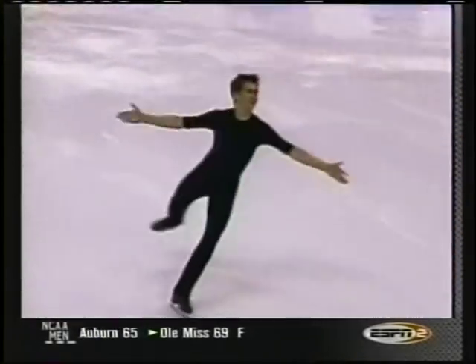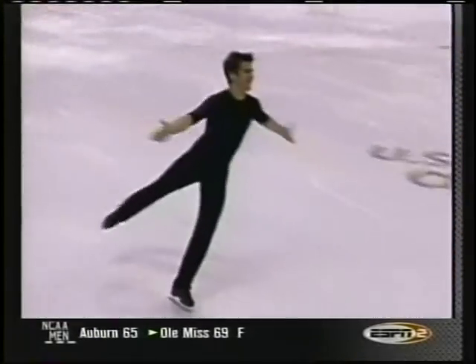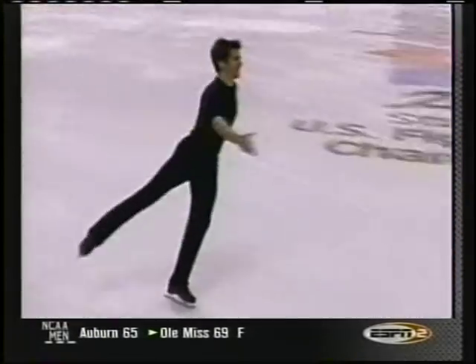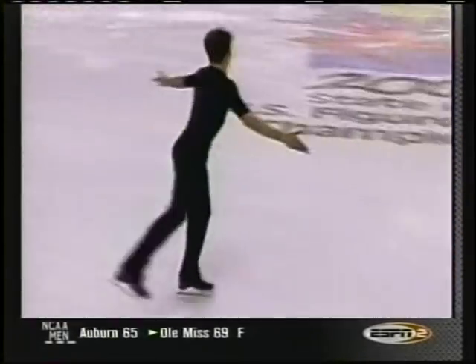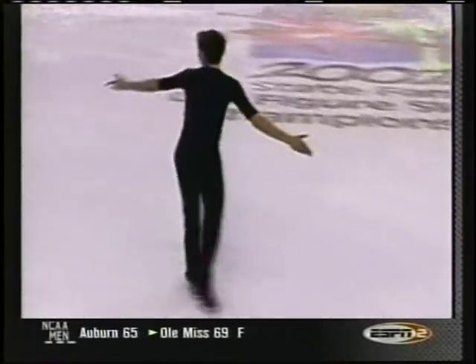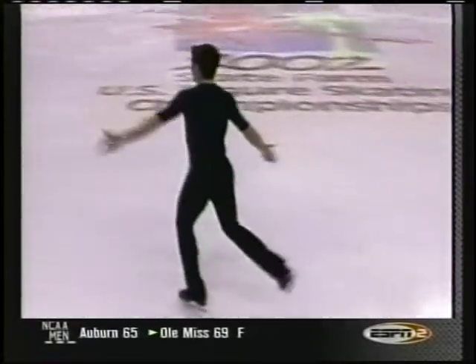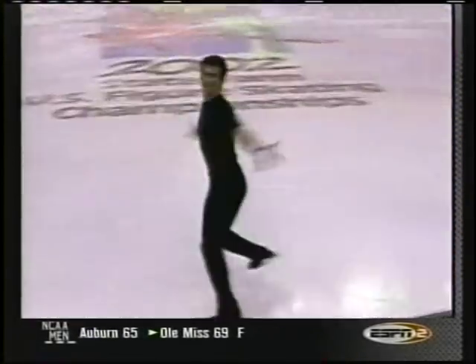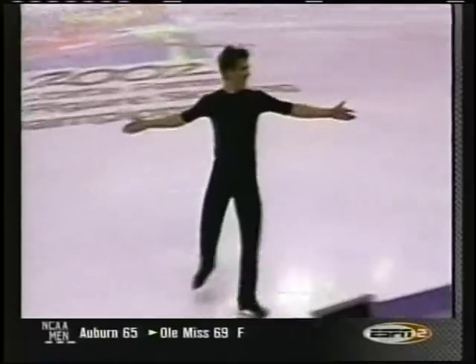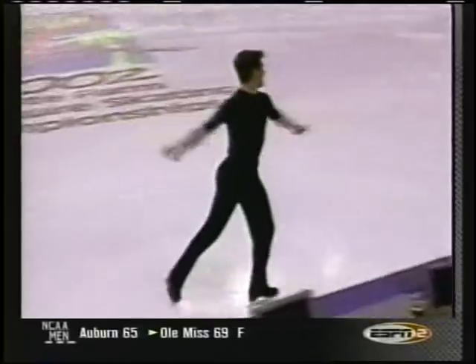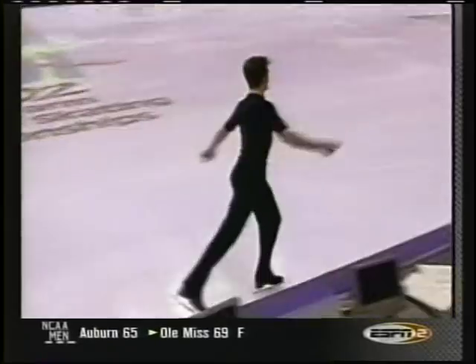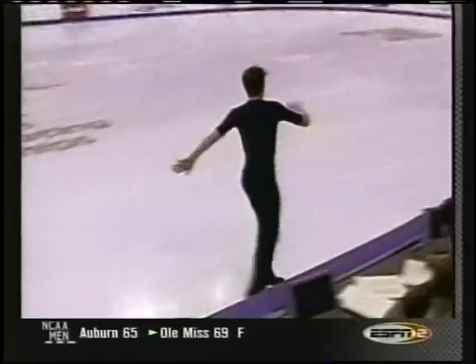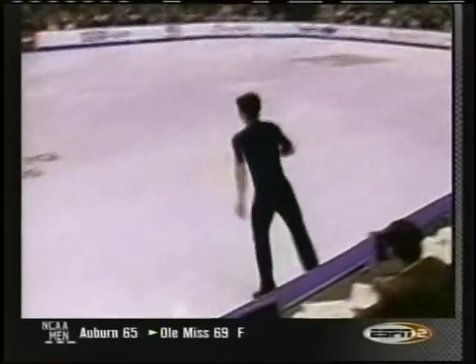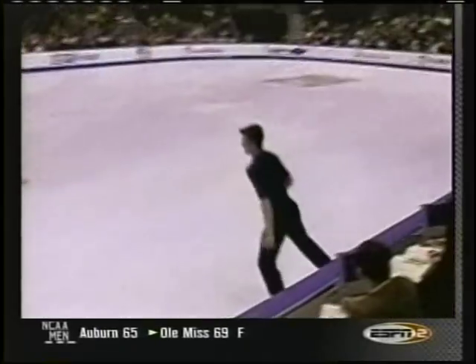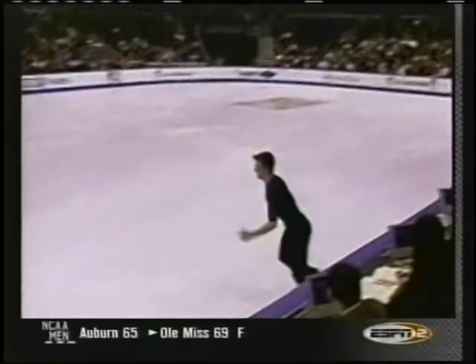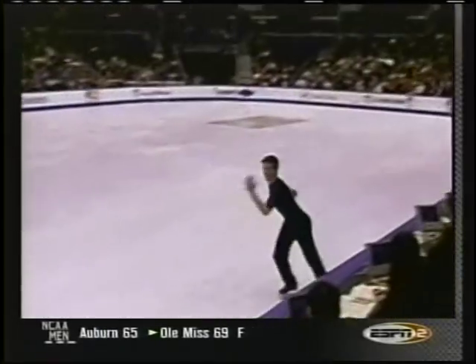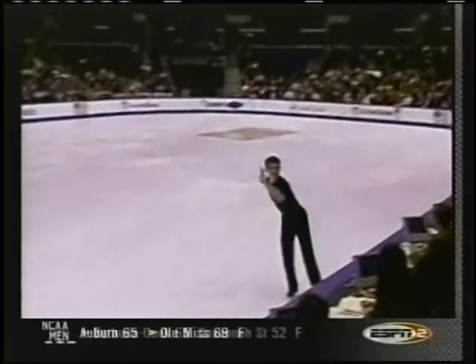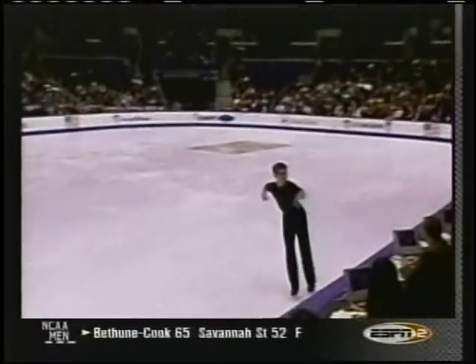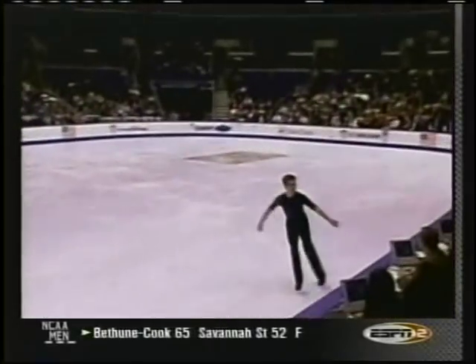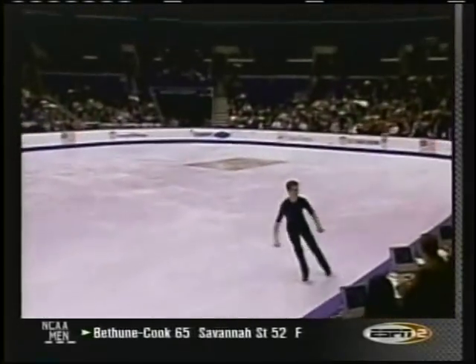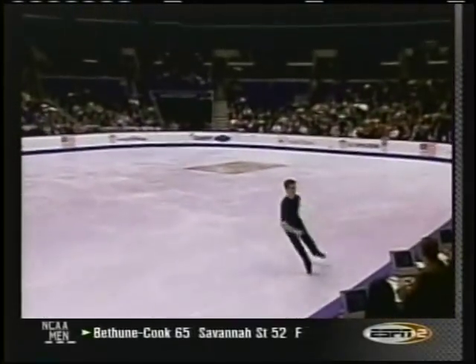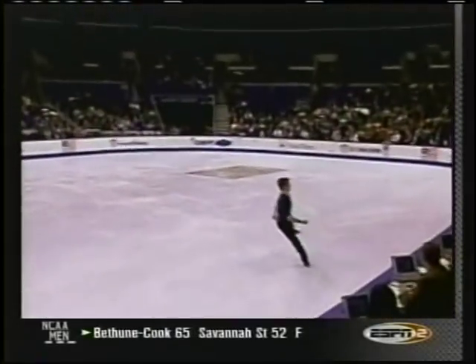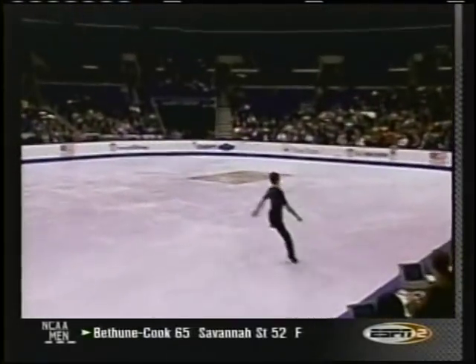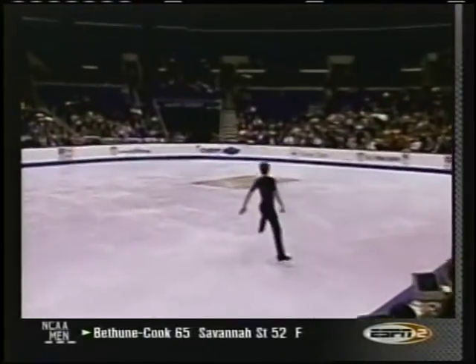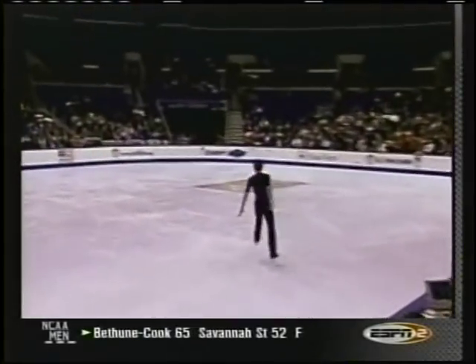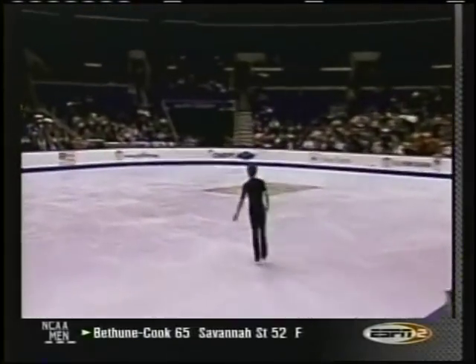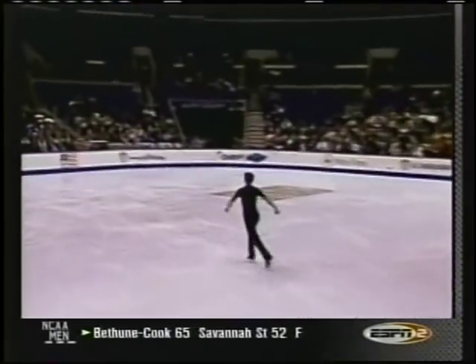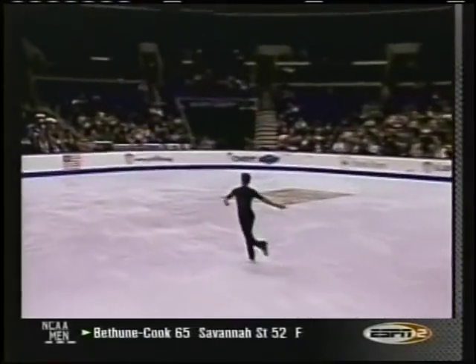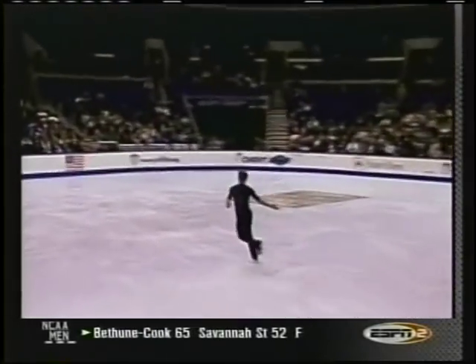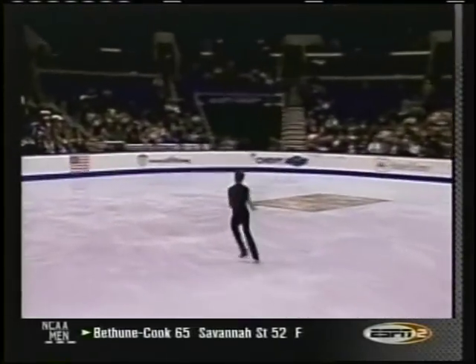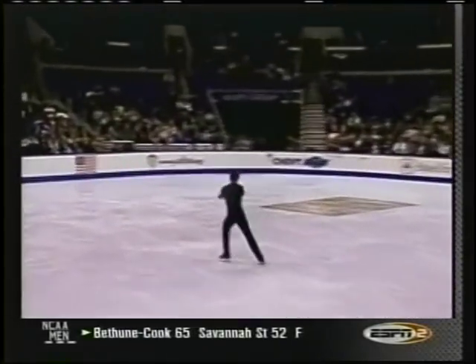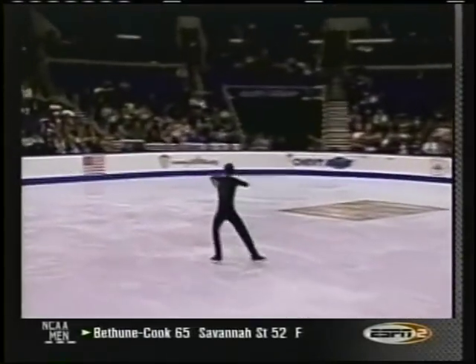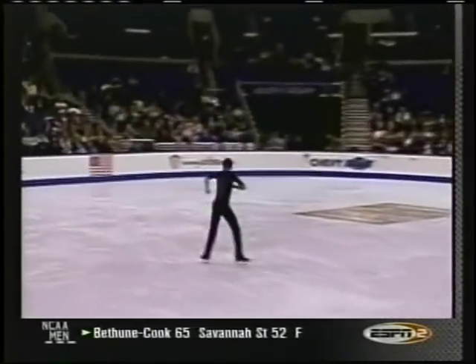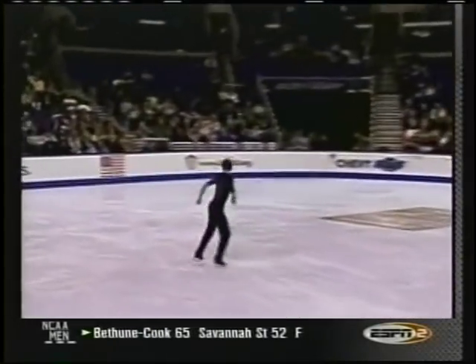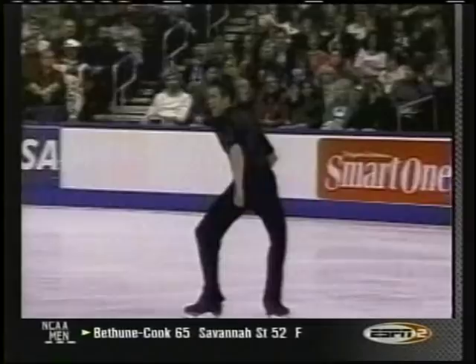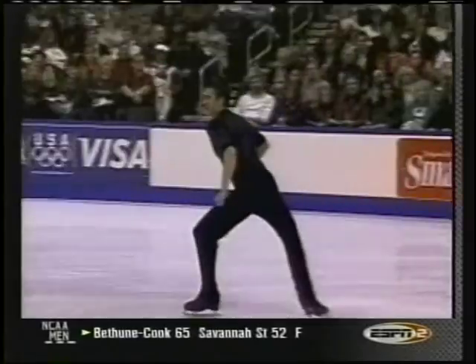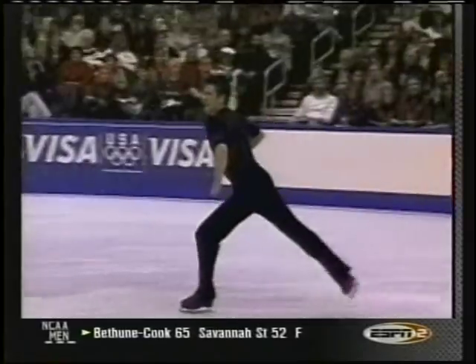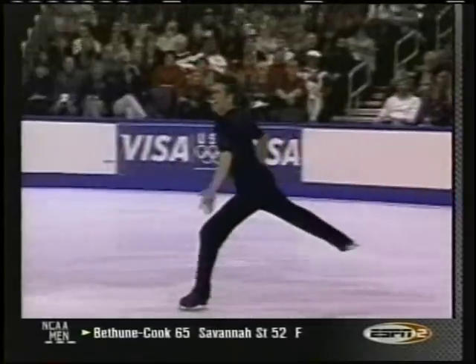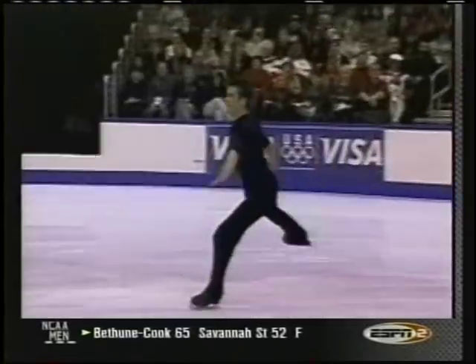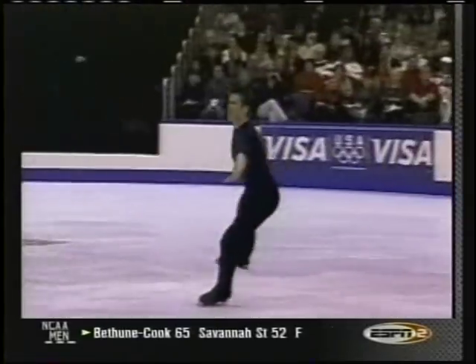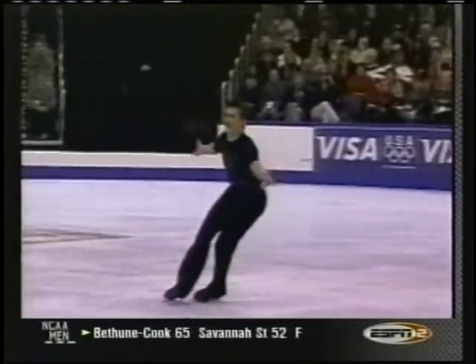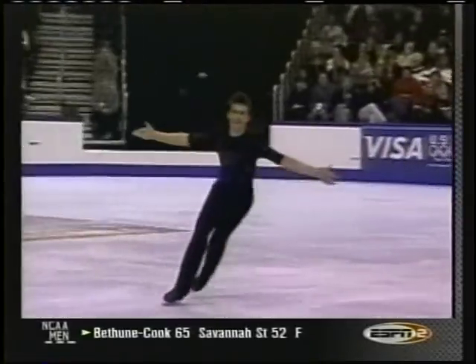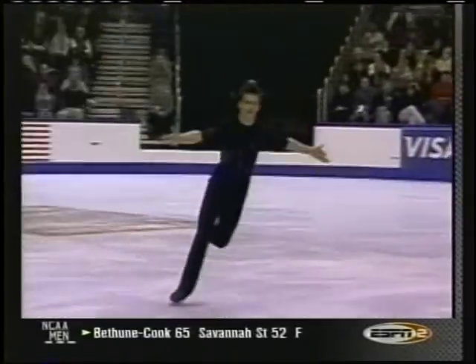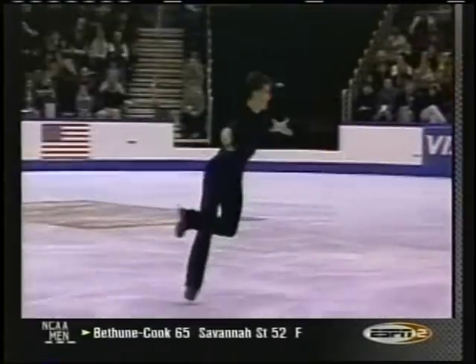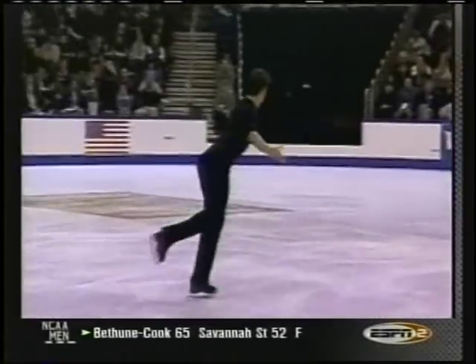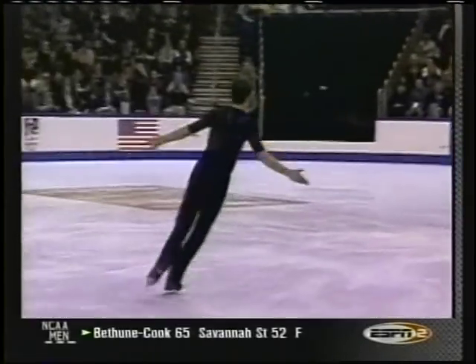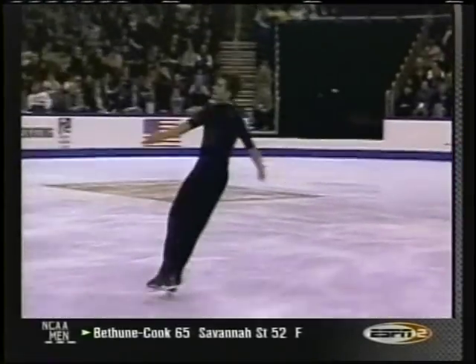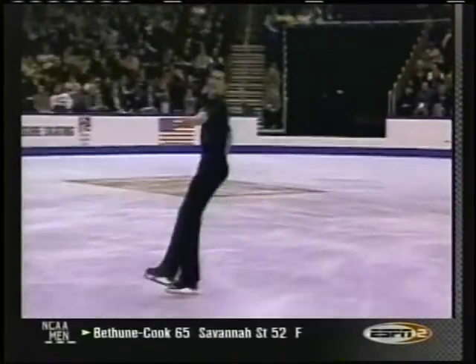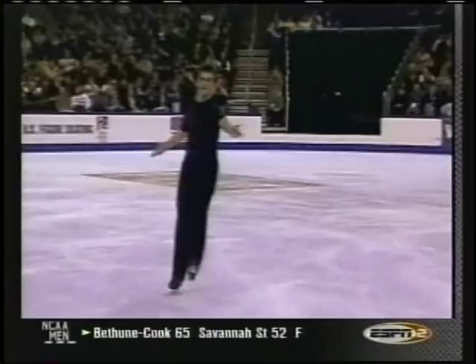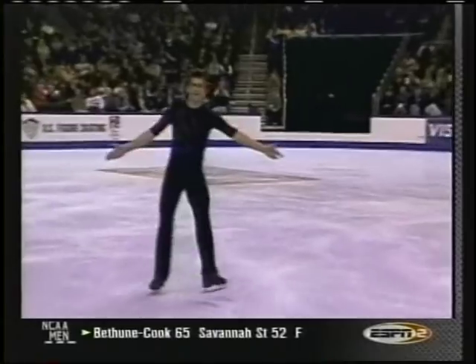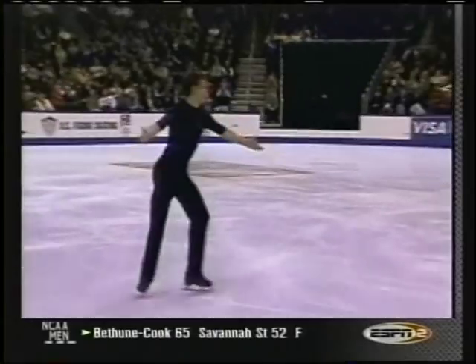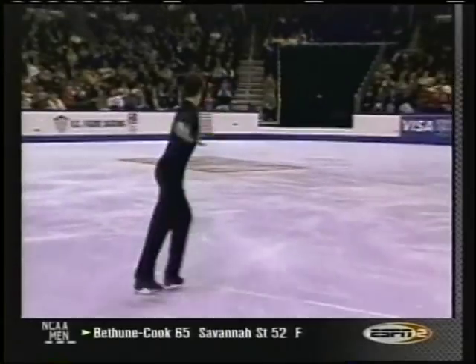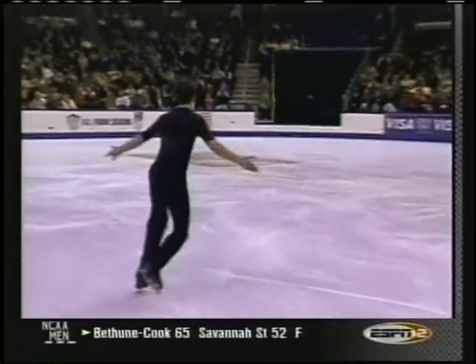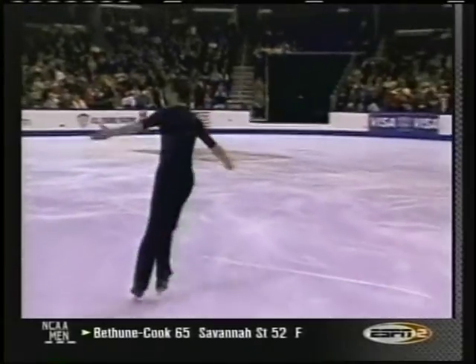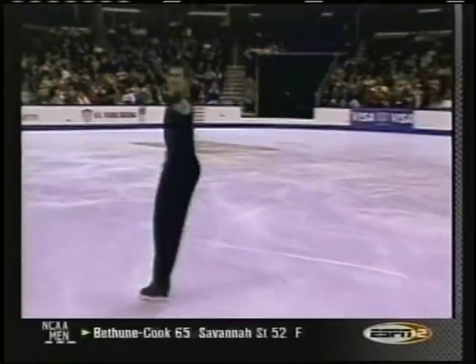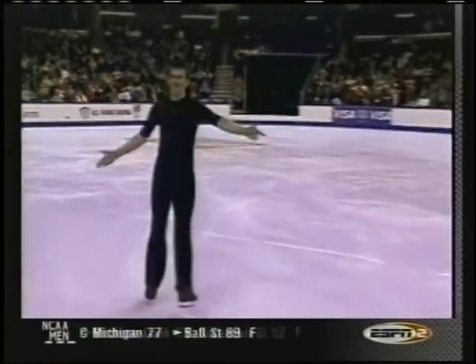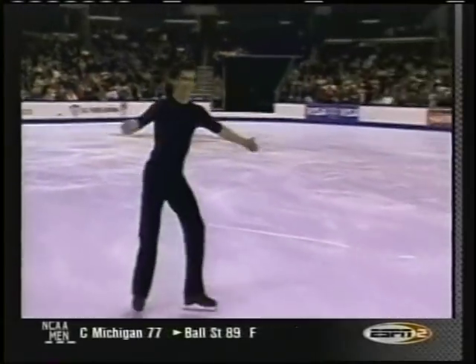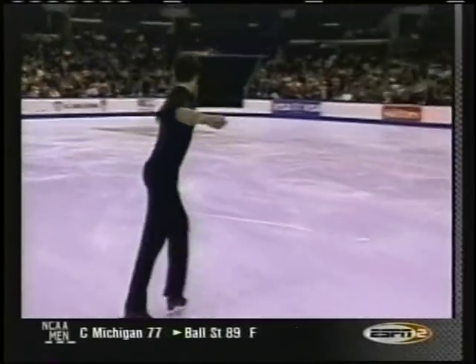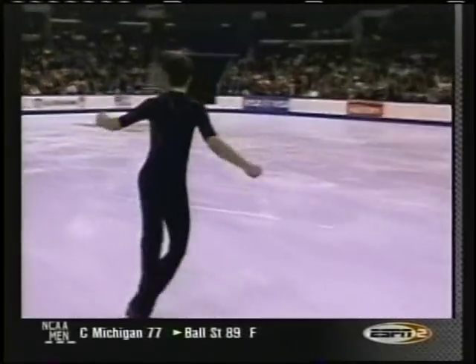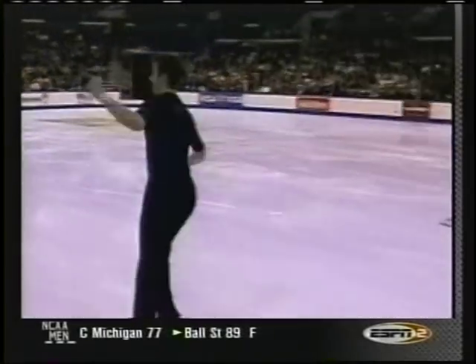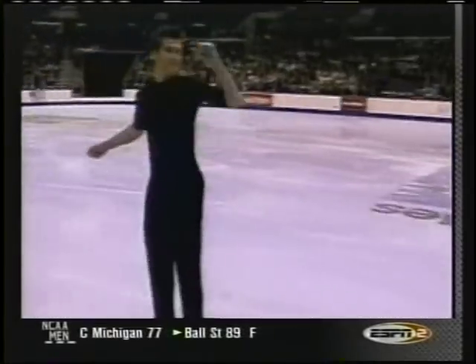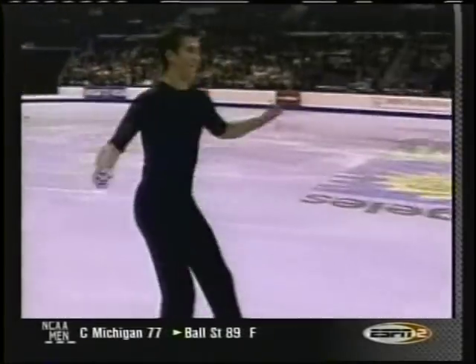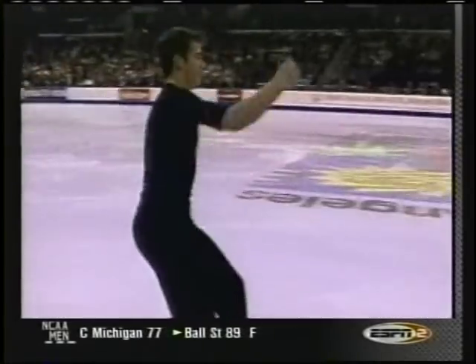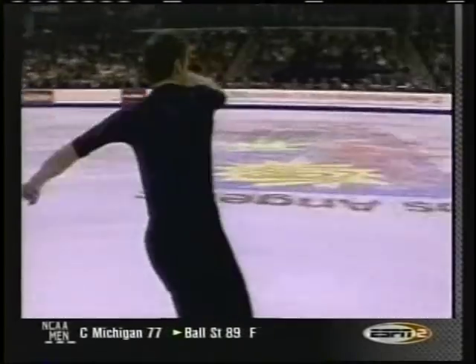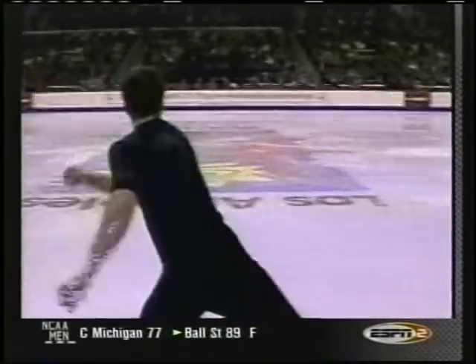Circular footwork. This is a lot of forward steps and not very much footwork.